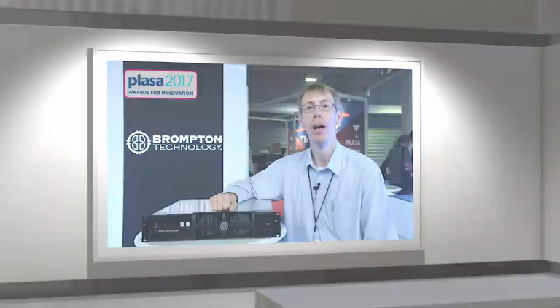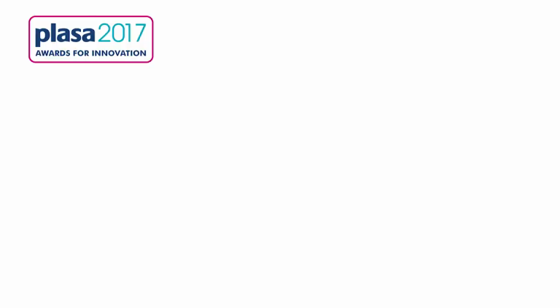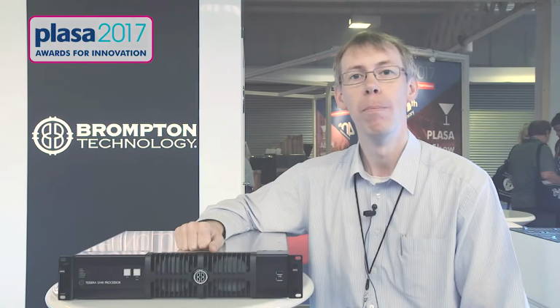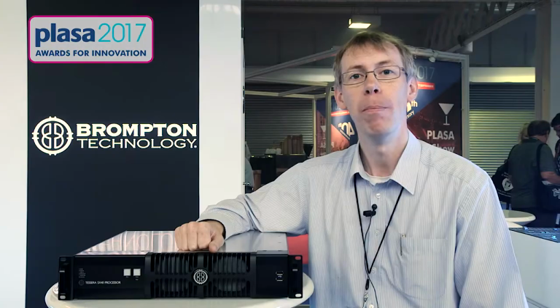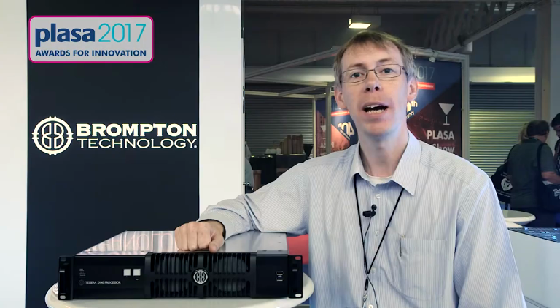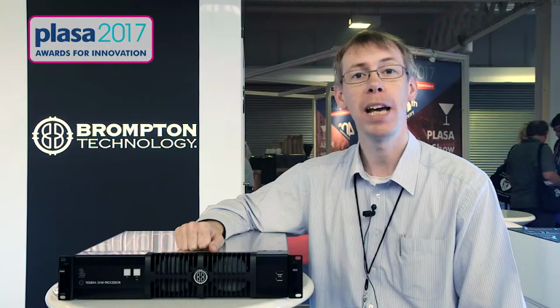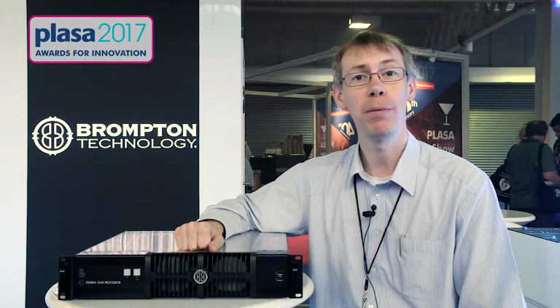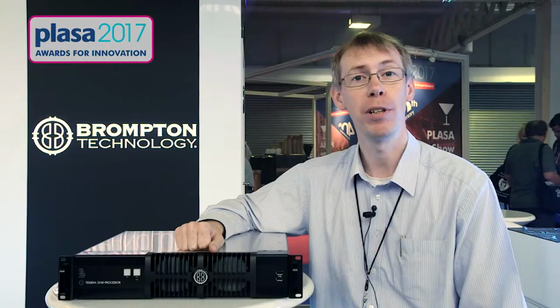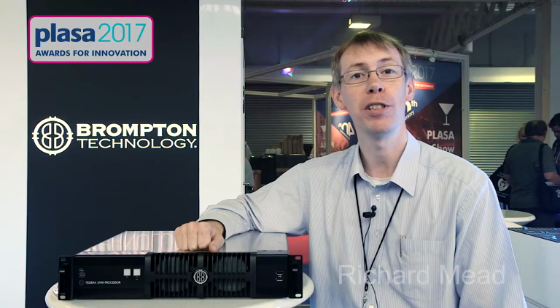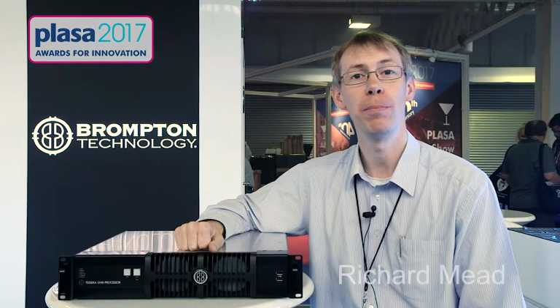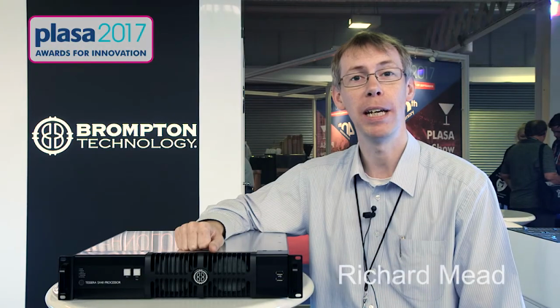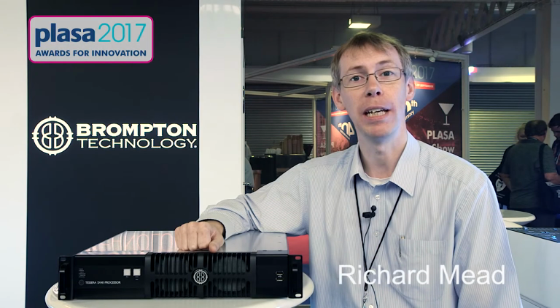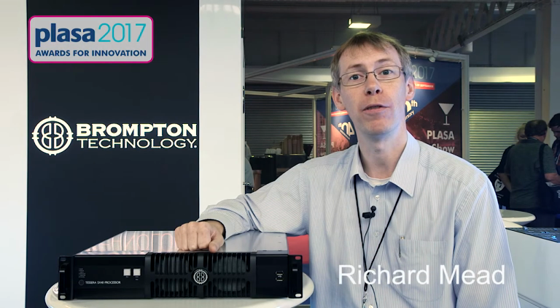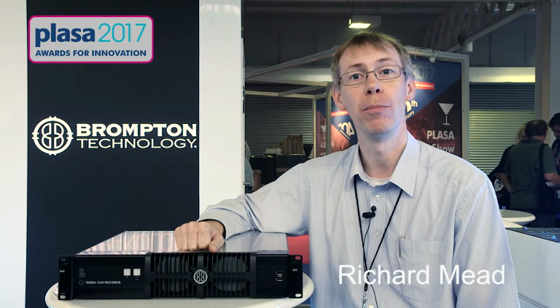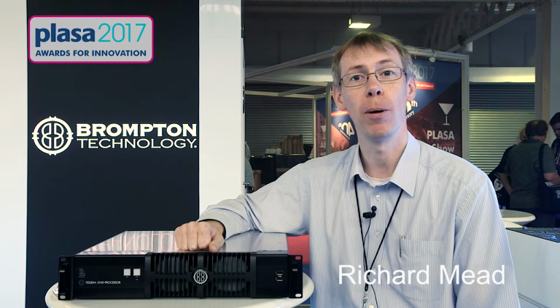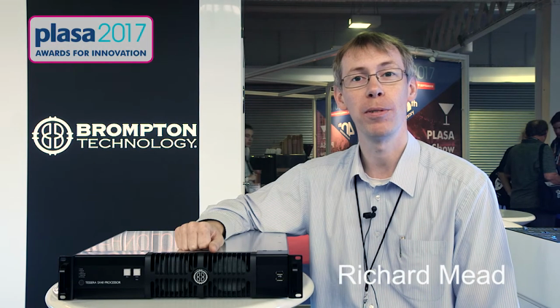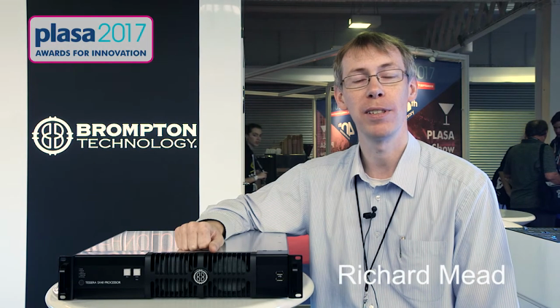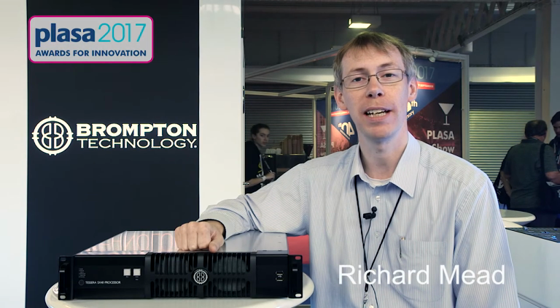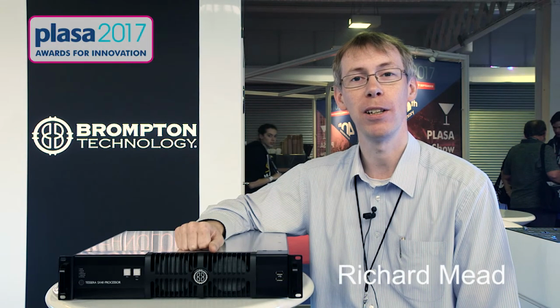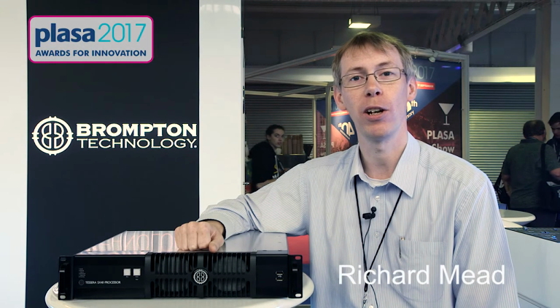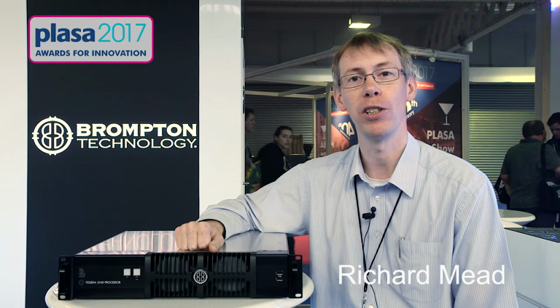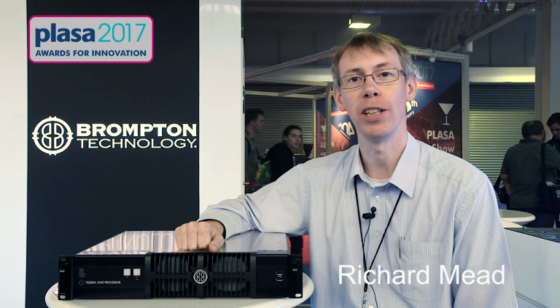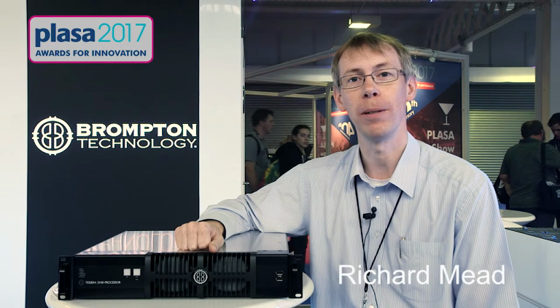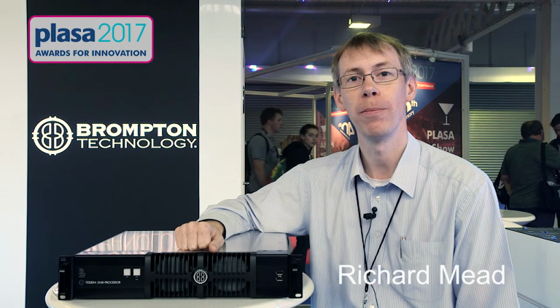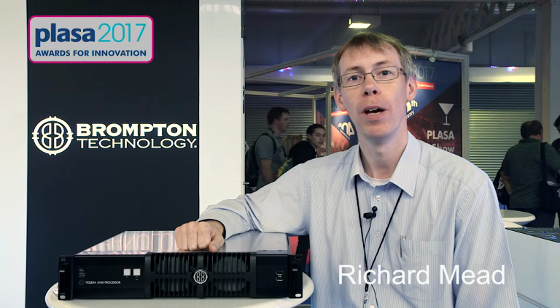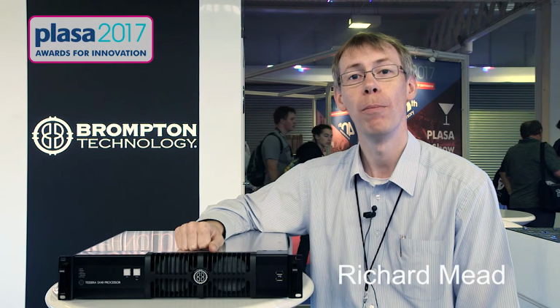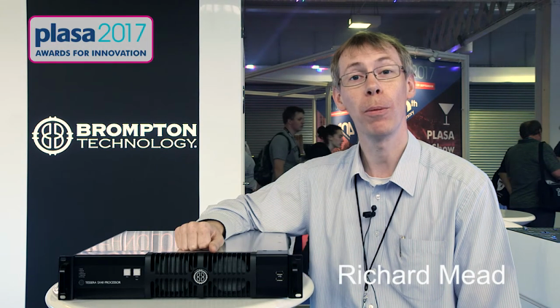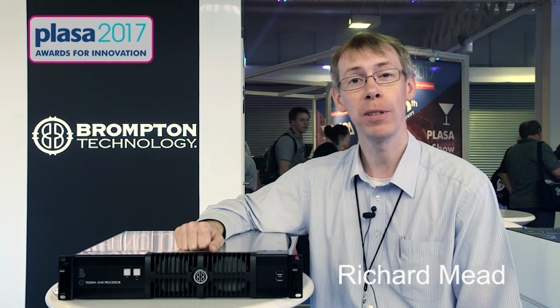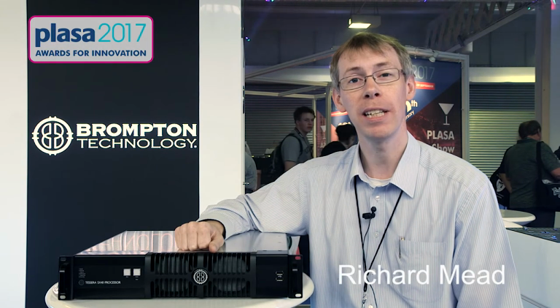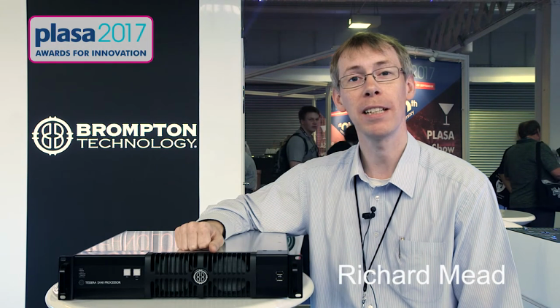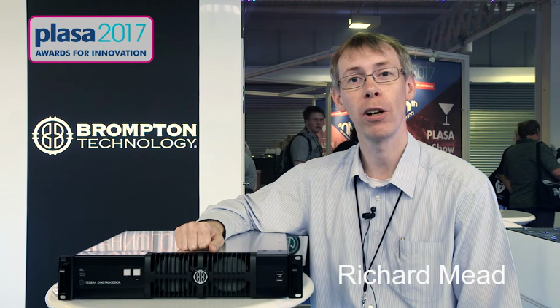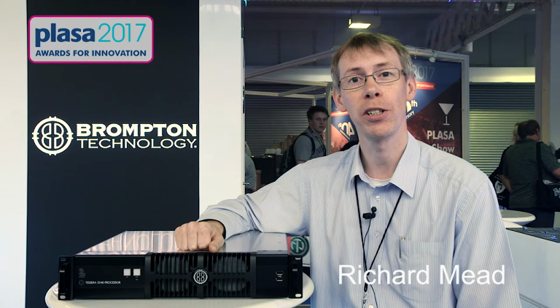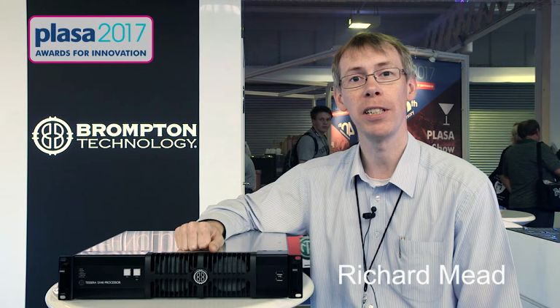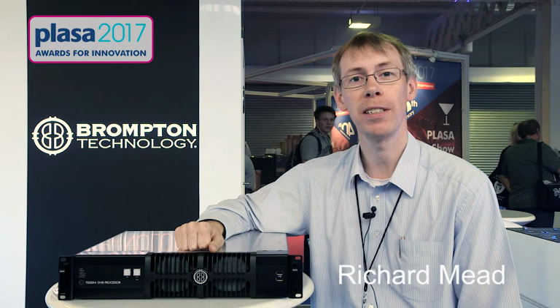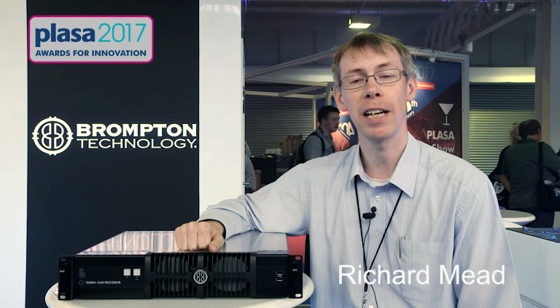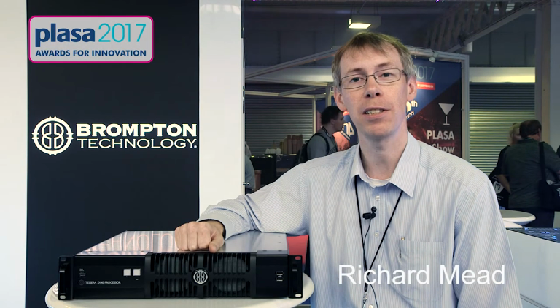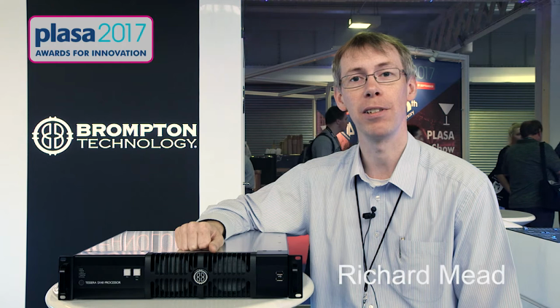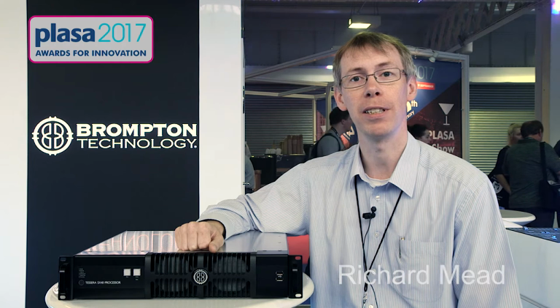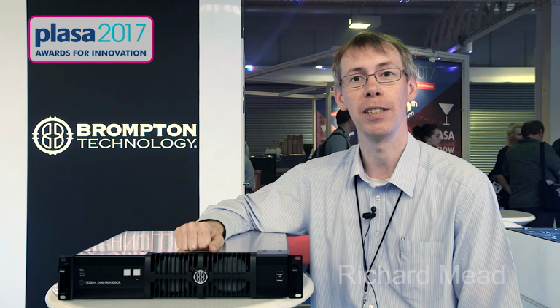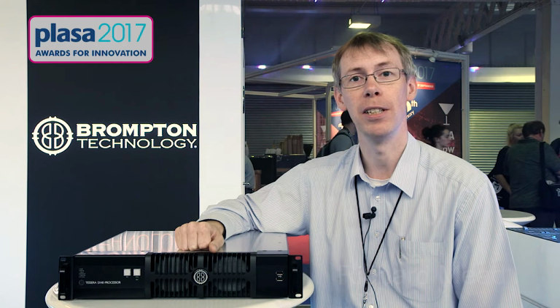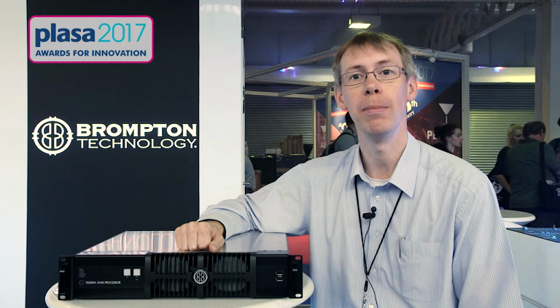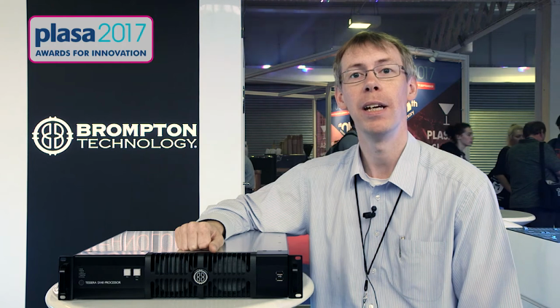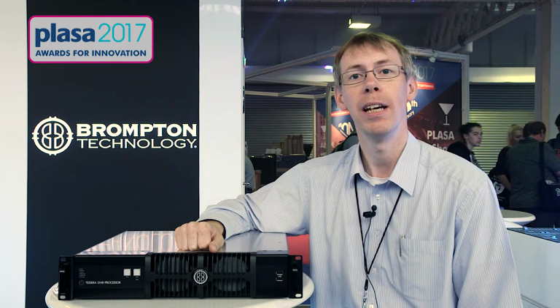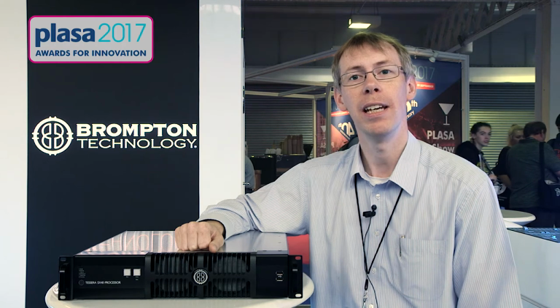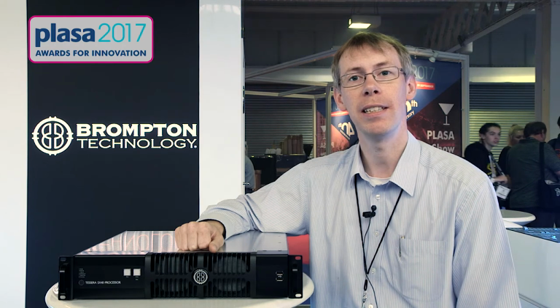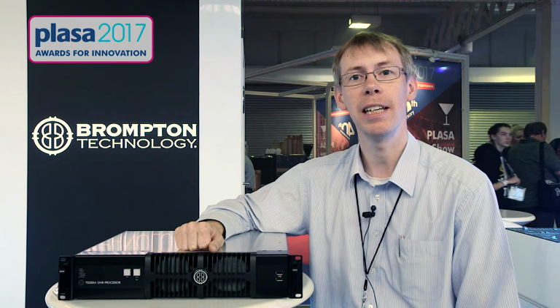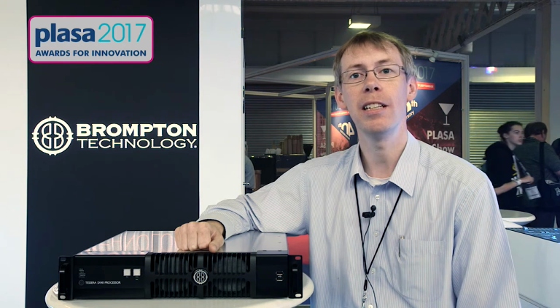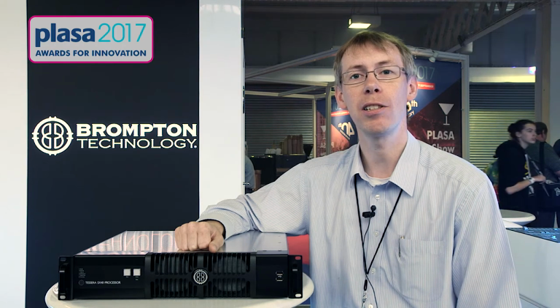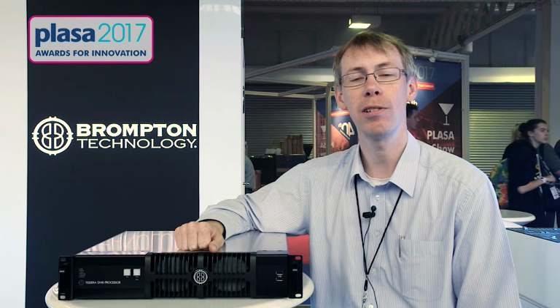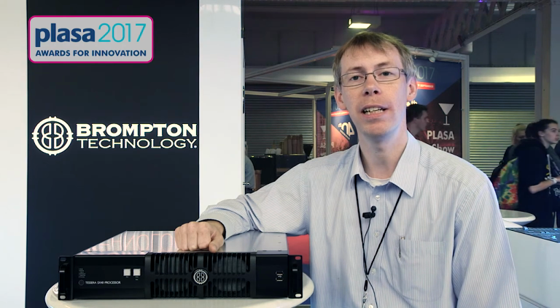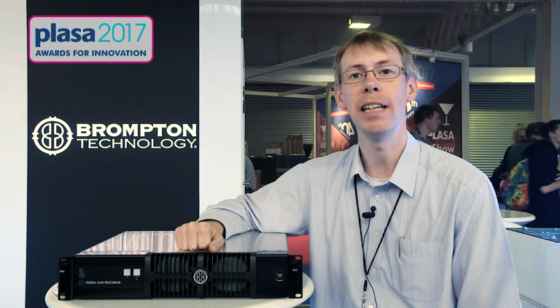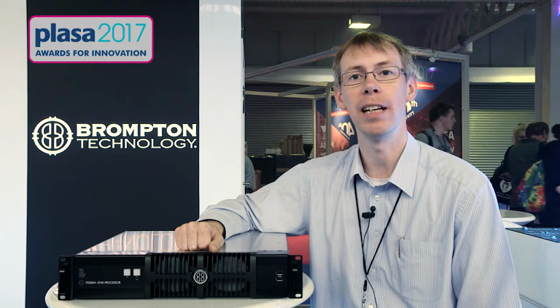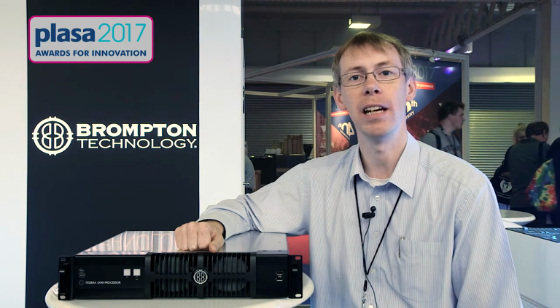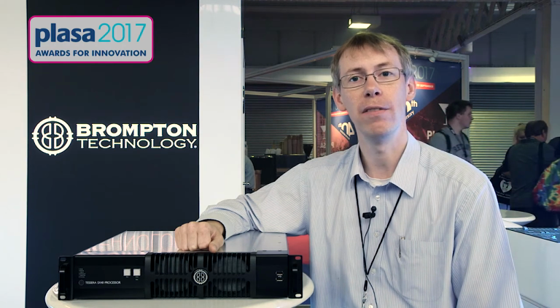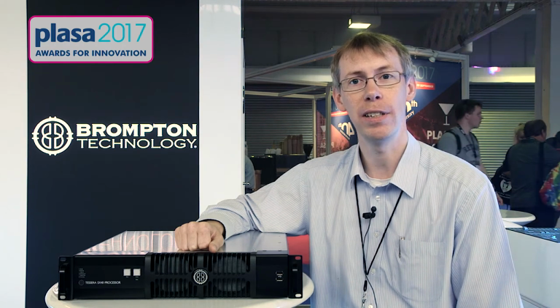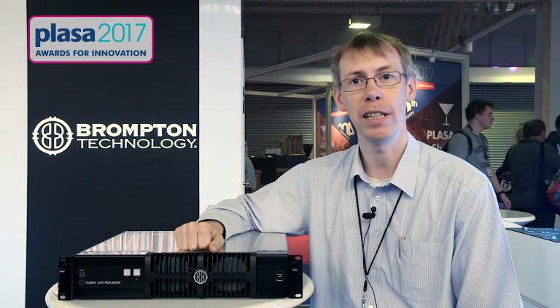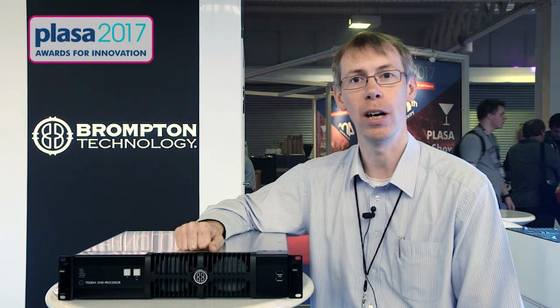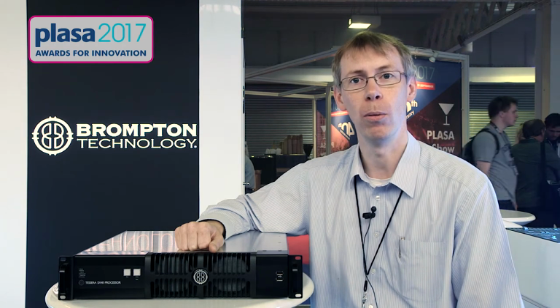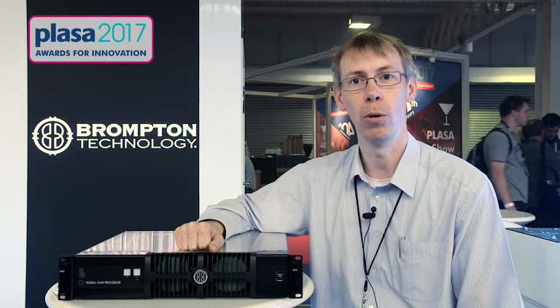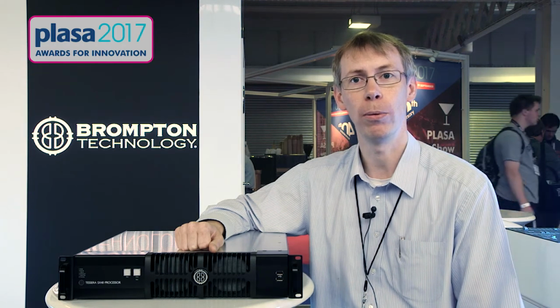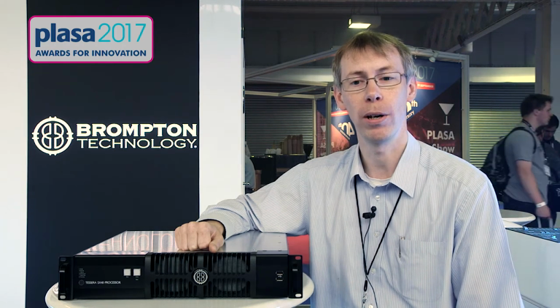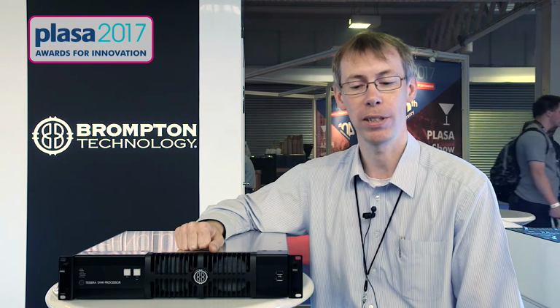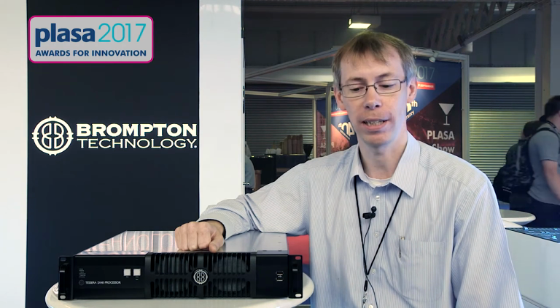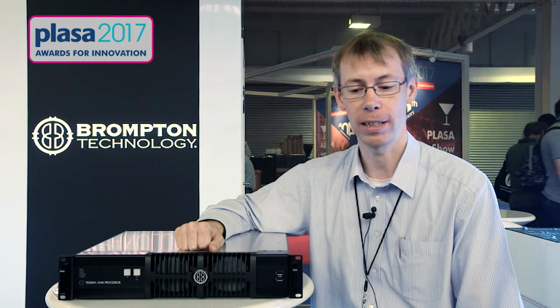My name is Richard Mead from Brompton Technology. Brompton Technology's Tessera system is the industry leader in video wall processing.